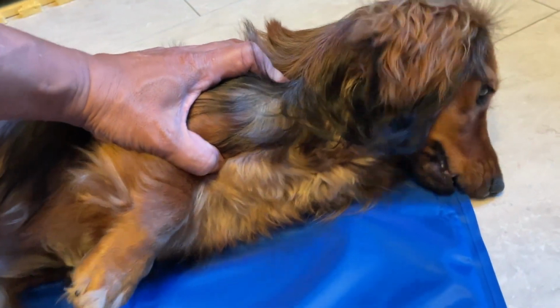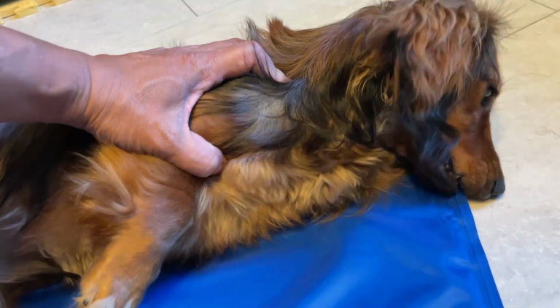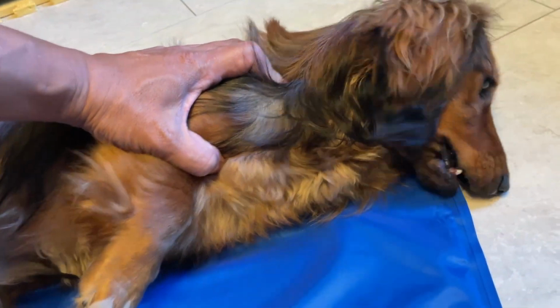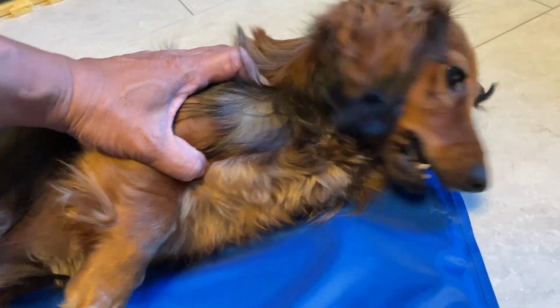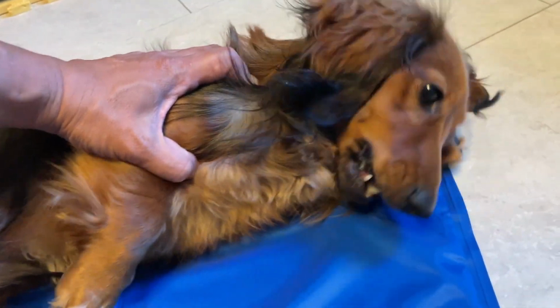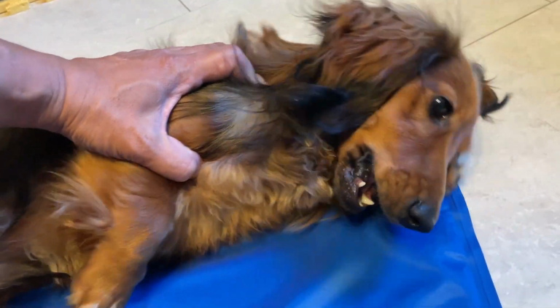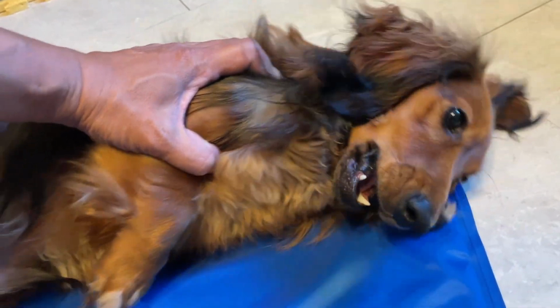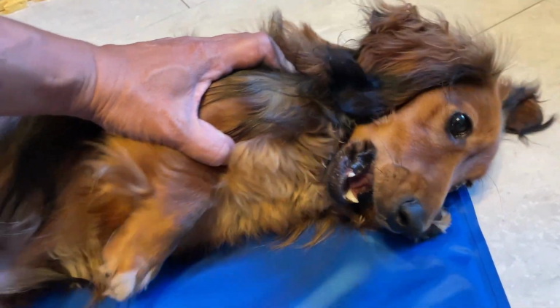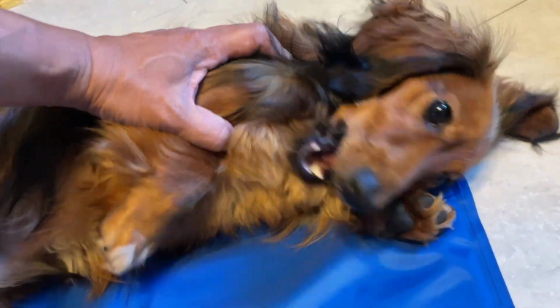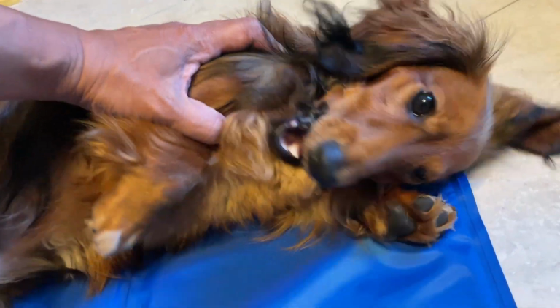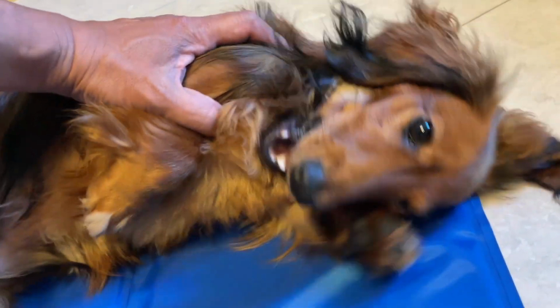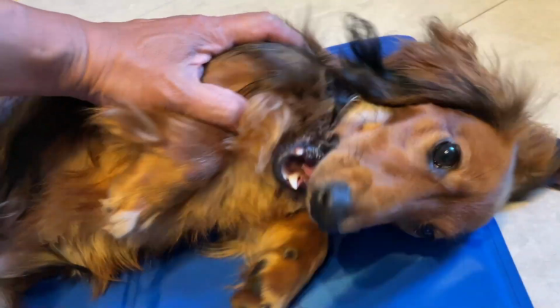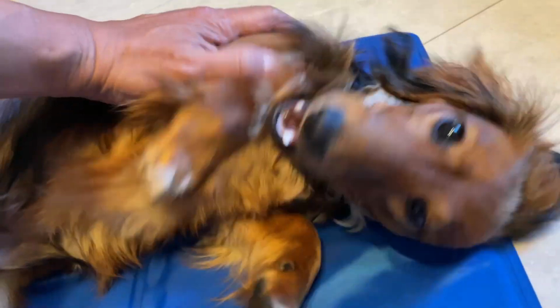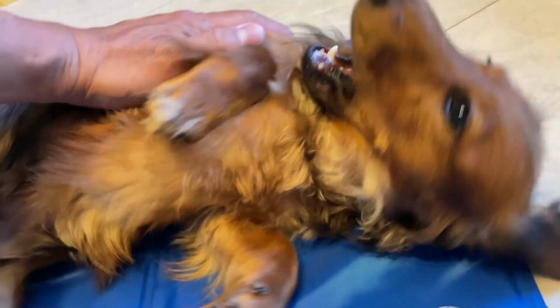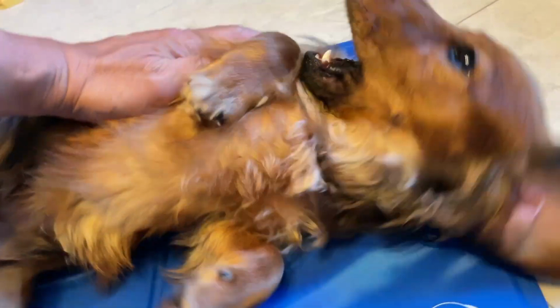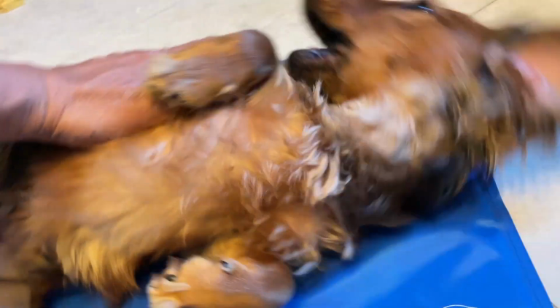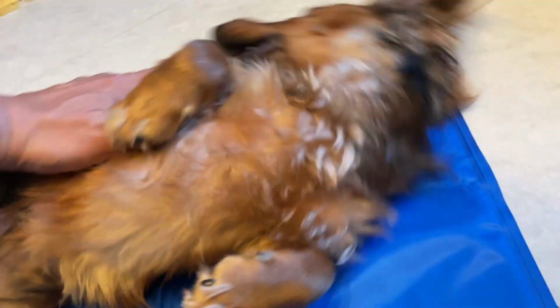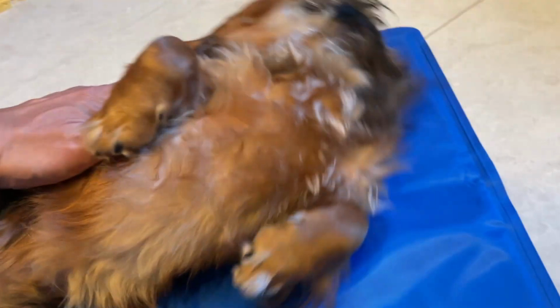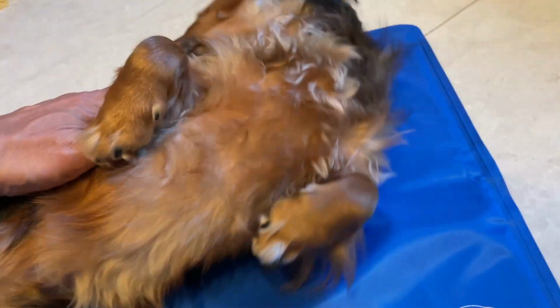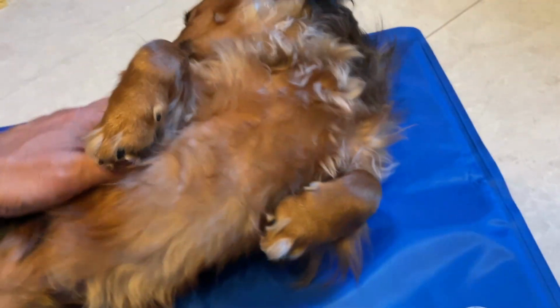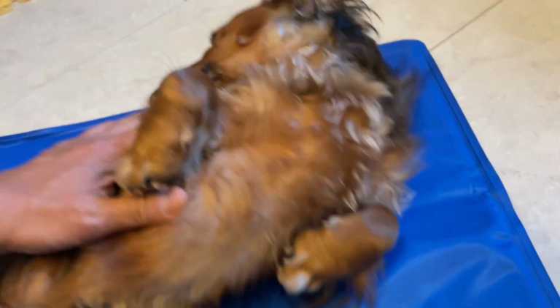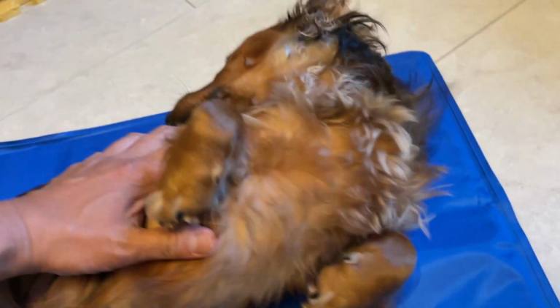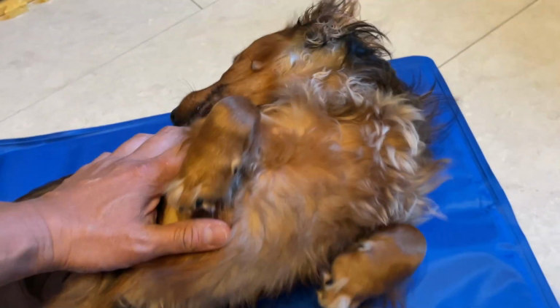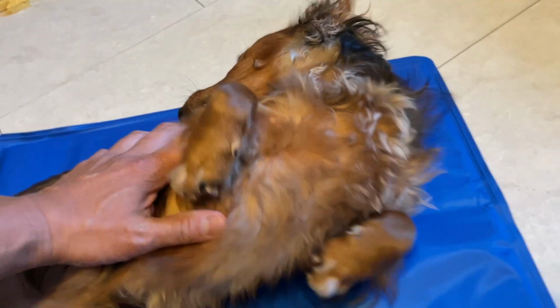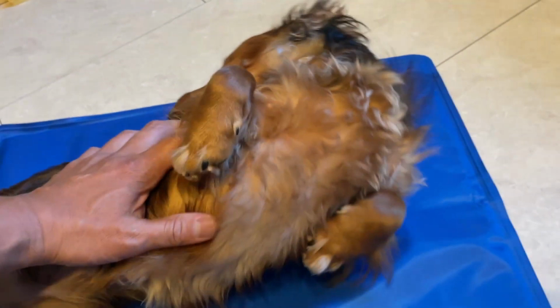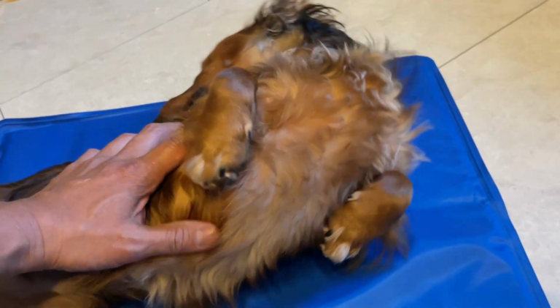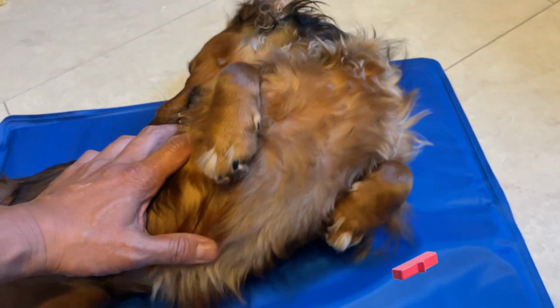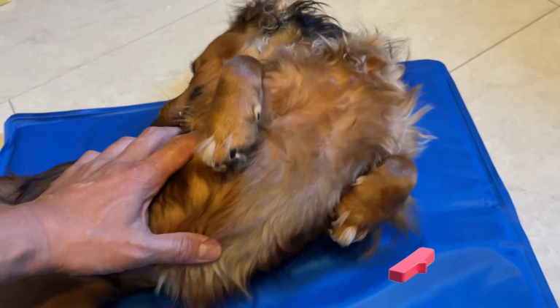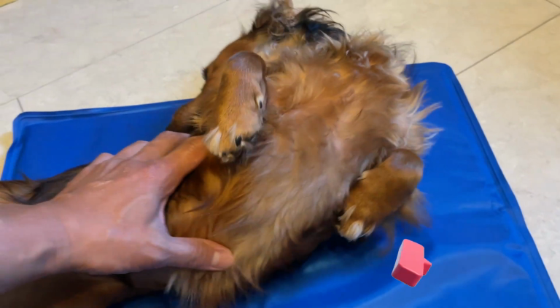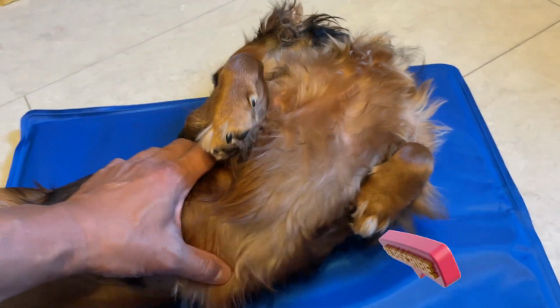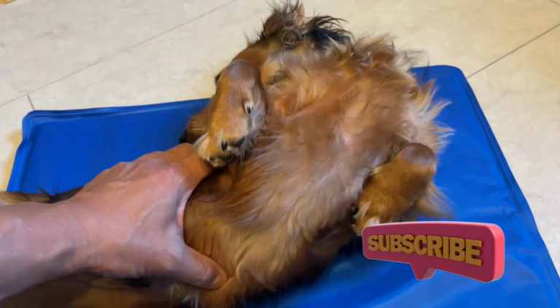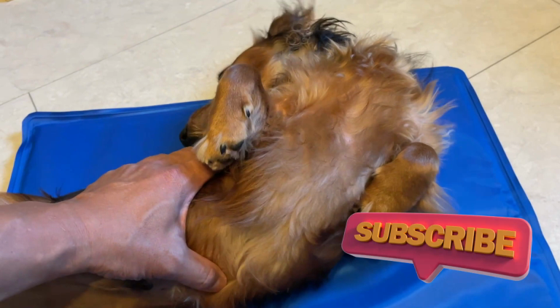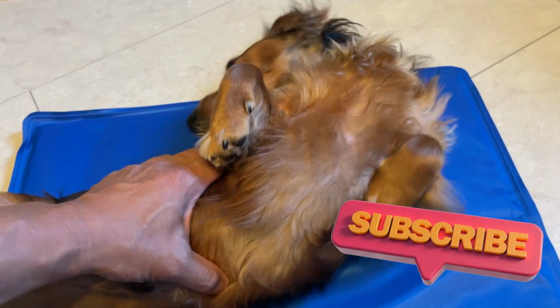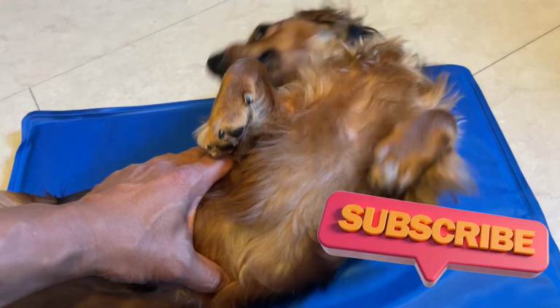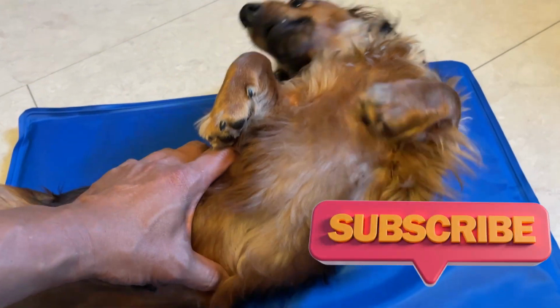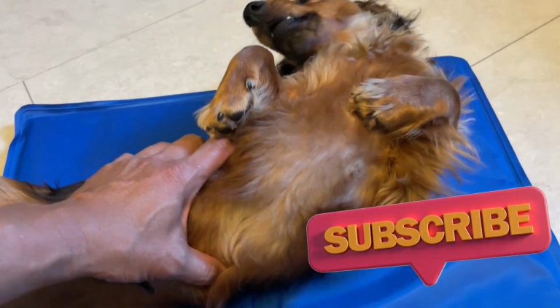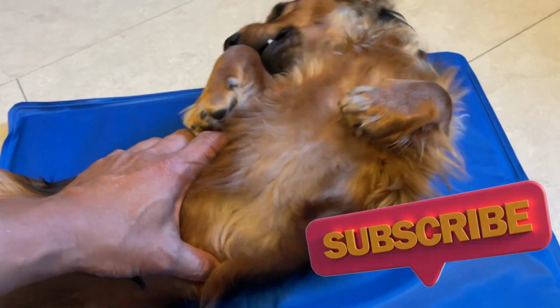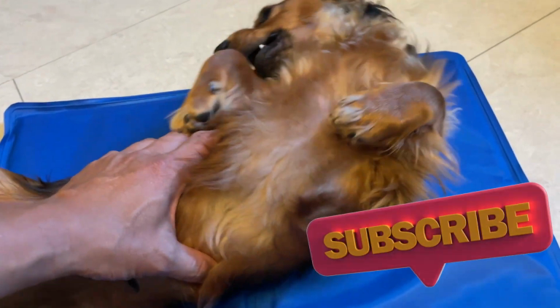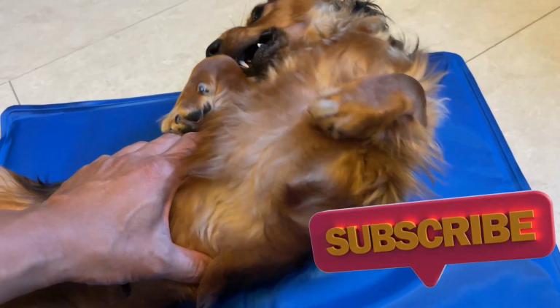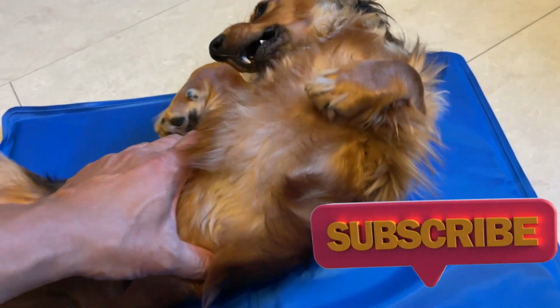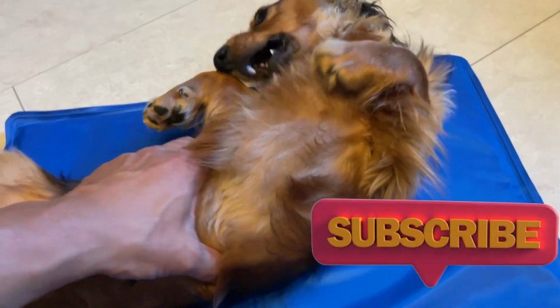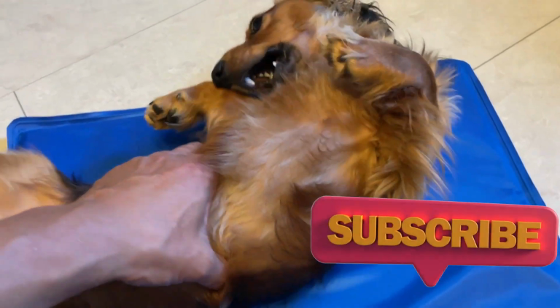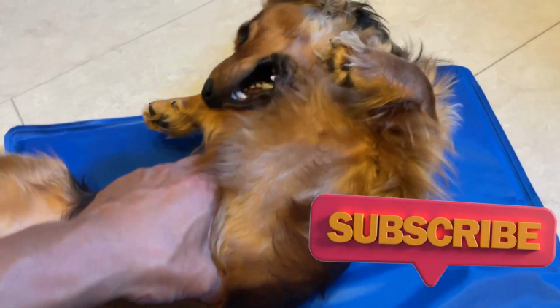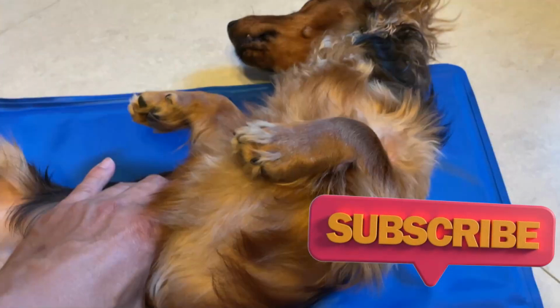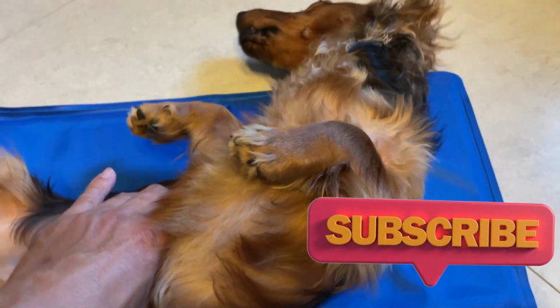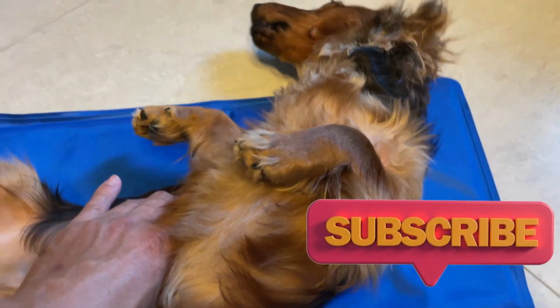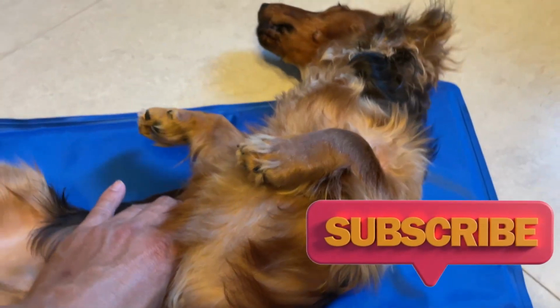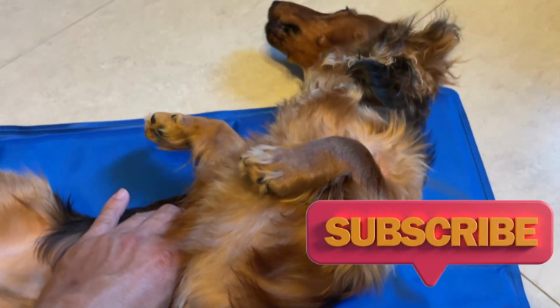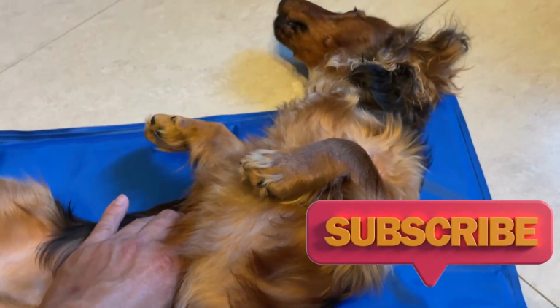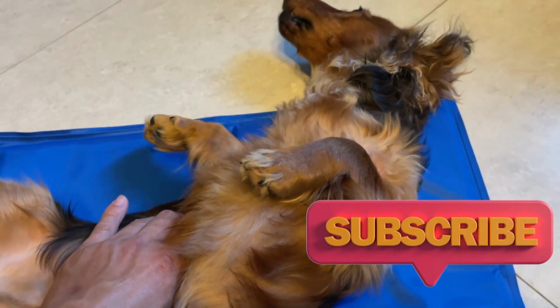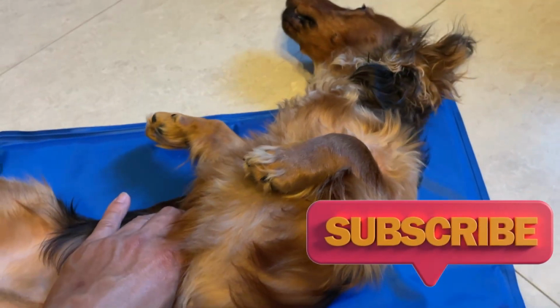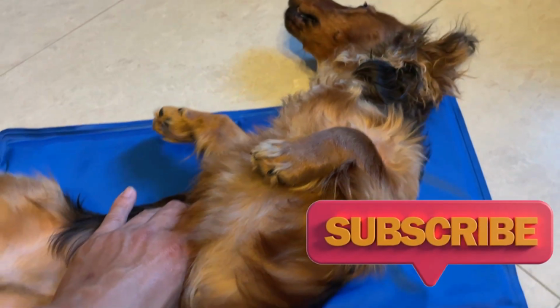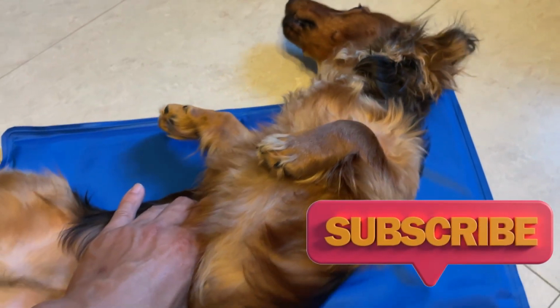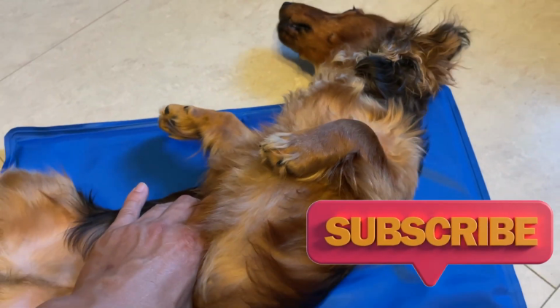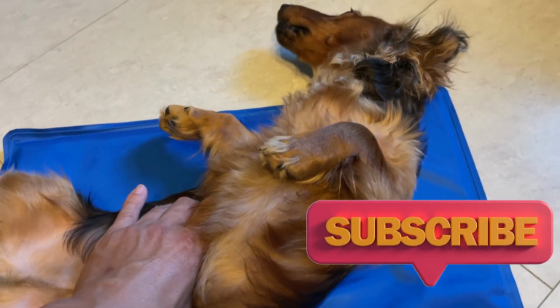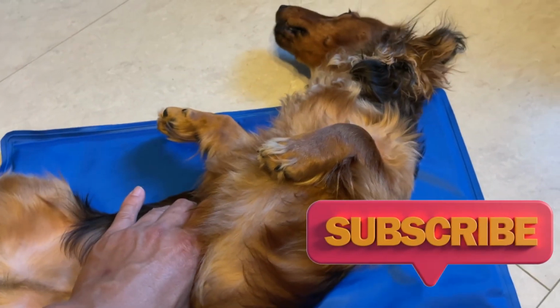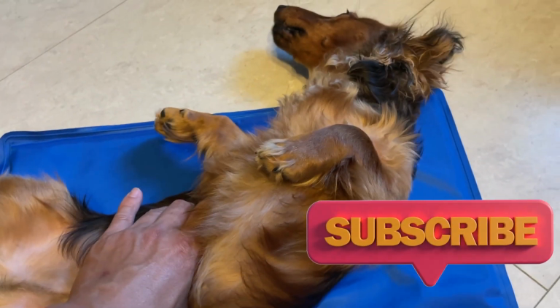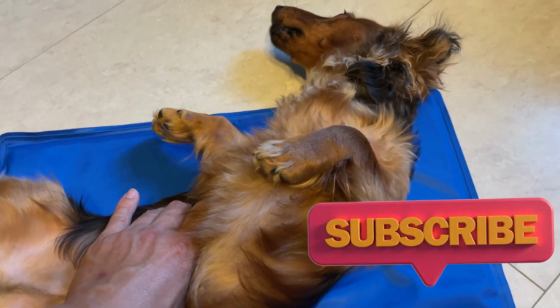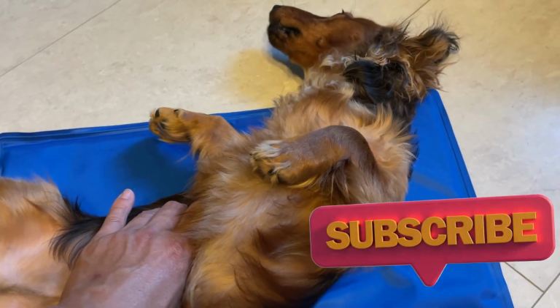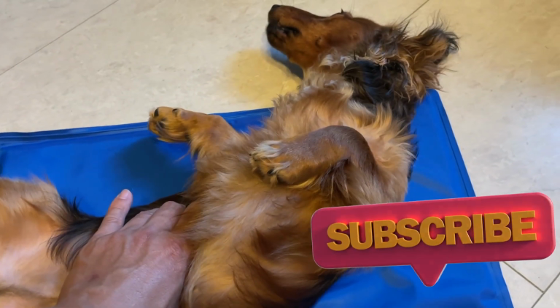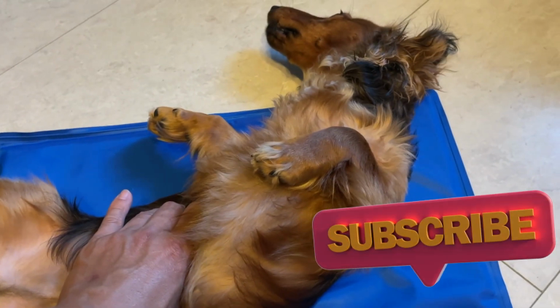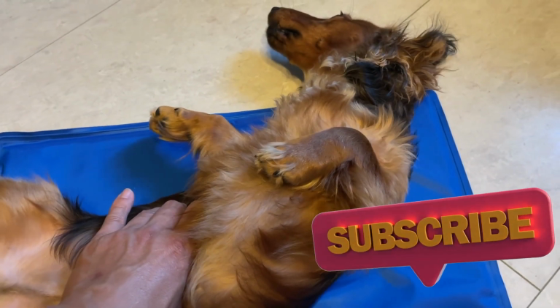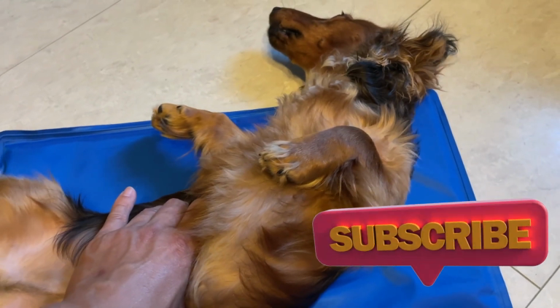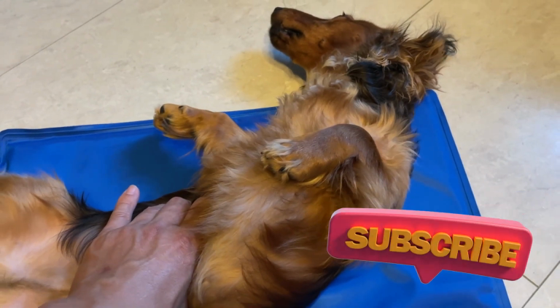I think he likes it. Okay guys, that's it for this video. Thank you for watching. Like and subscribe to my channel. Bye.